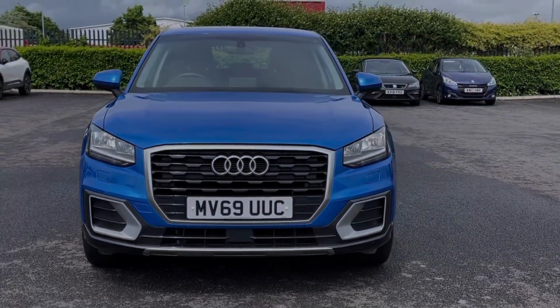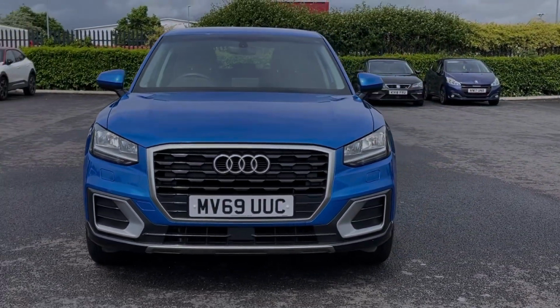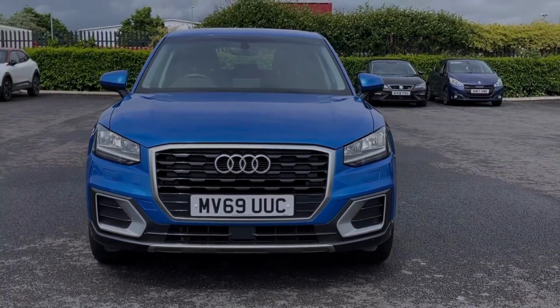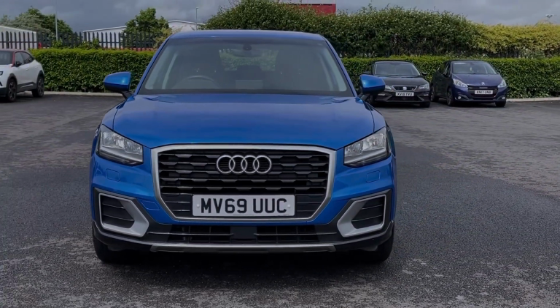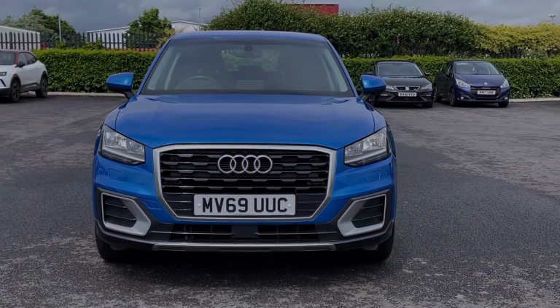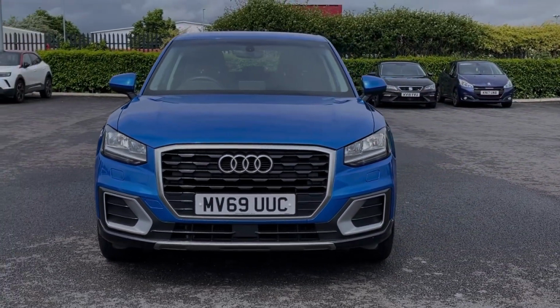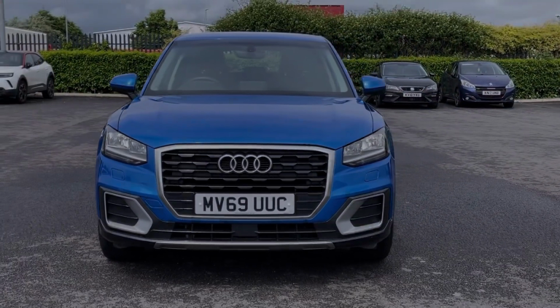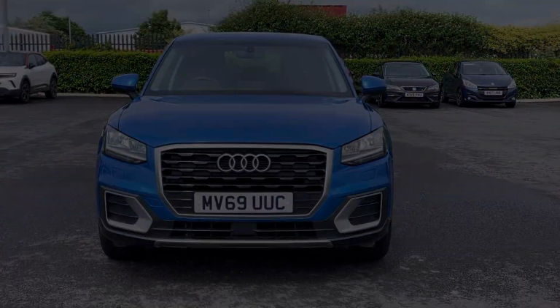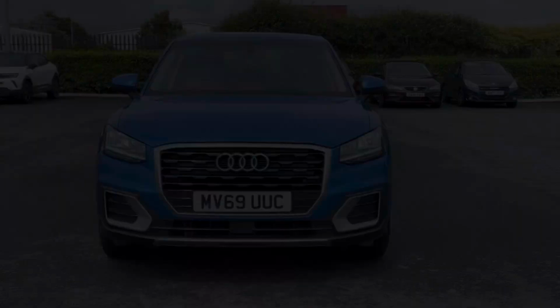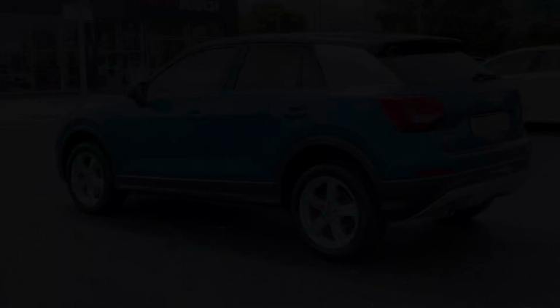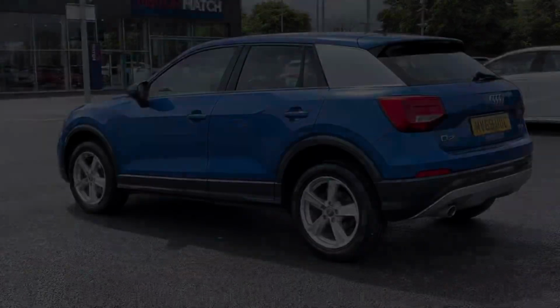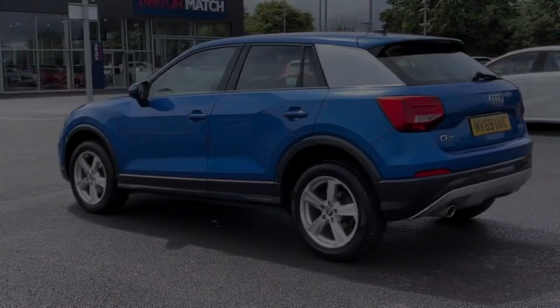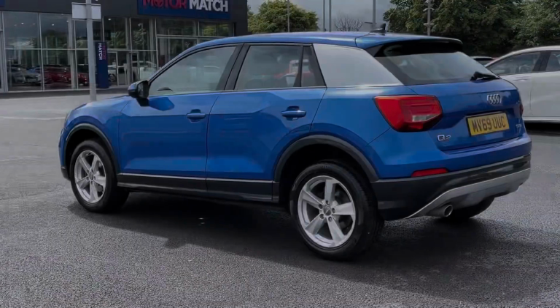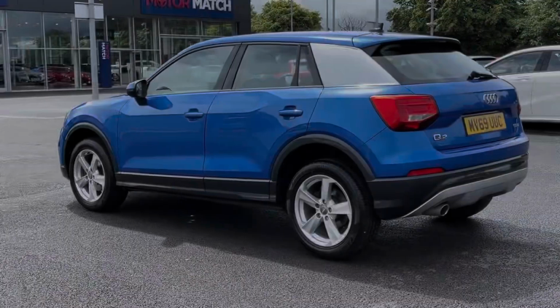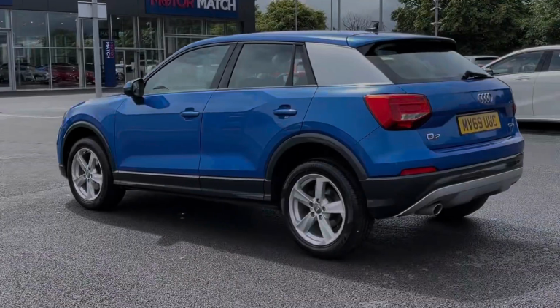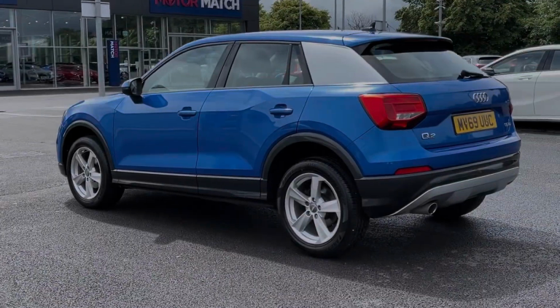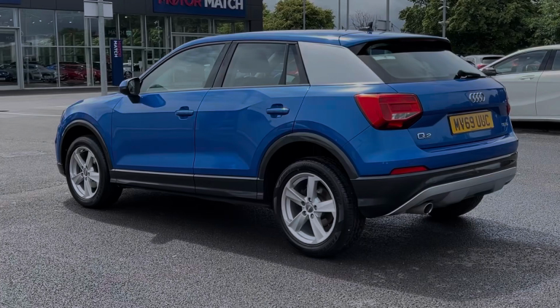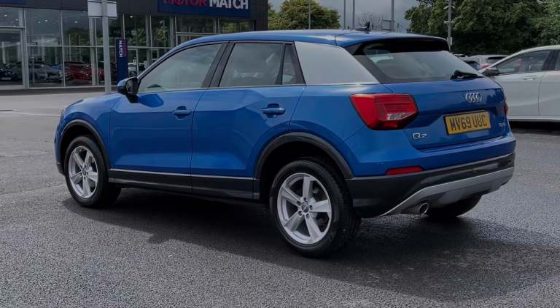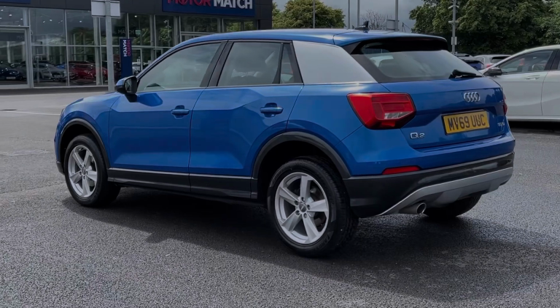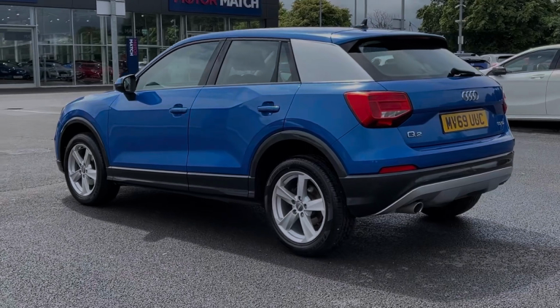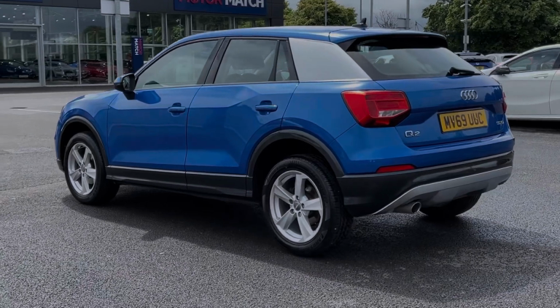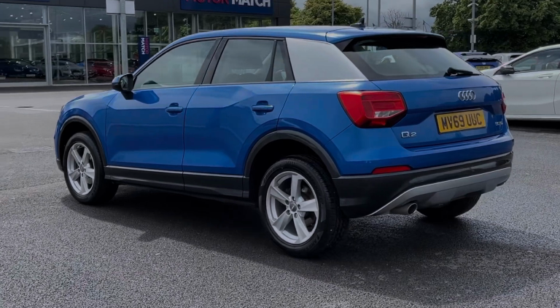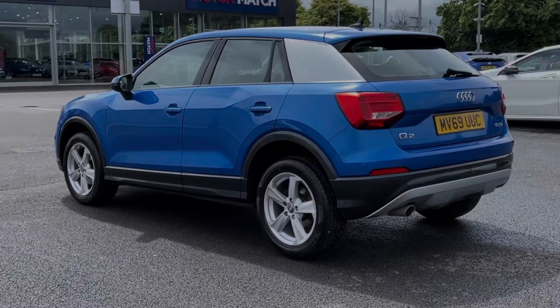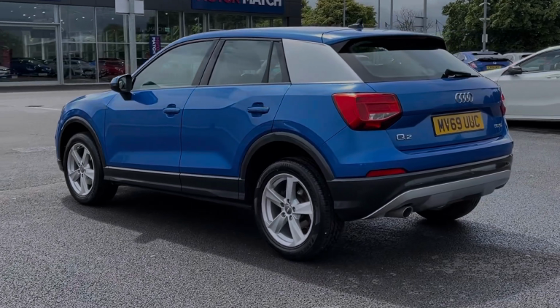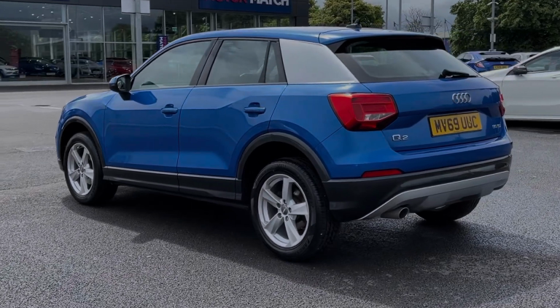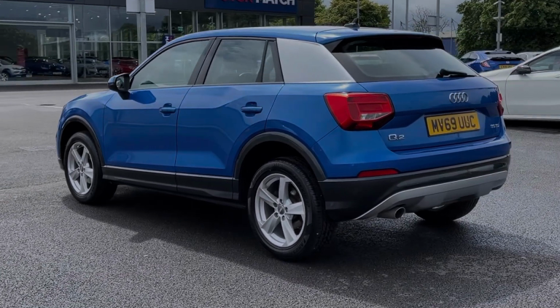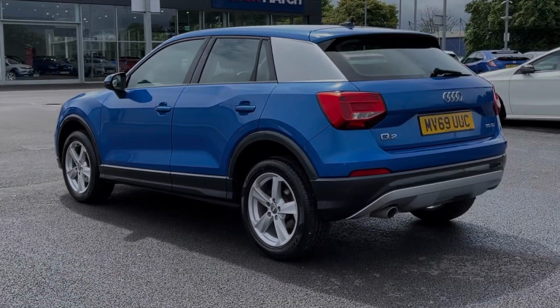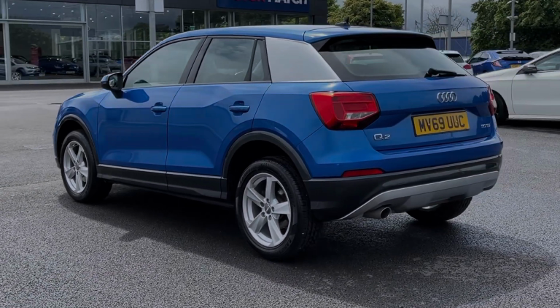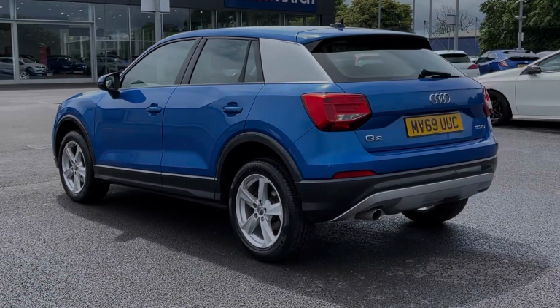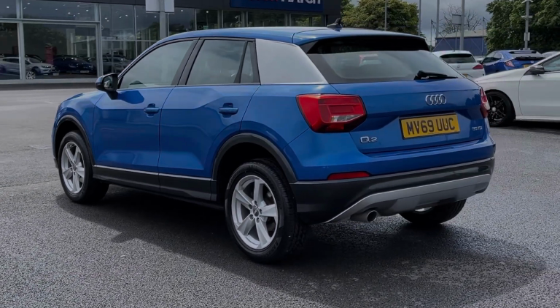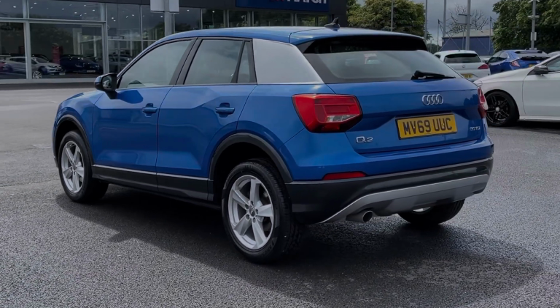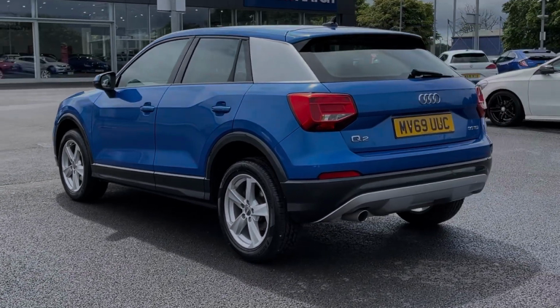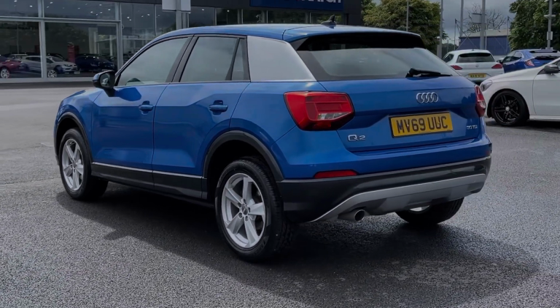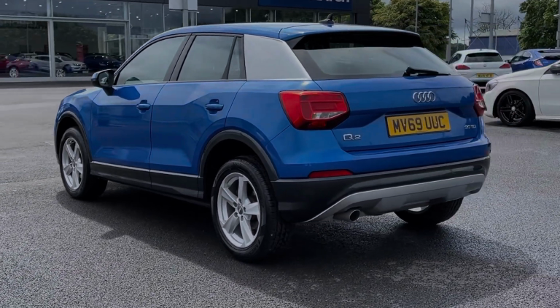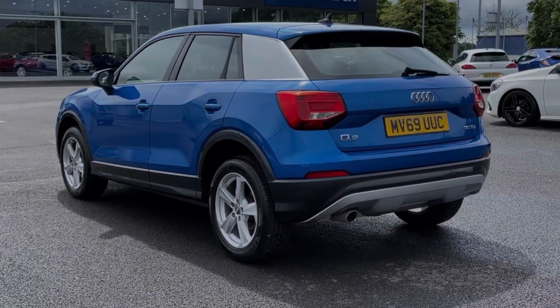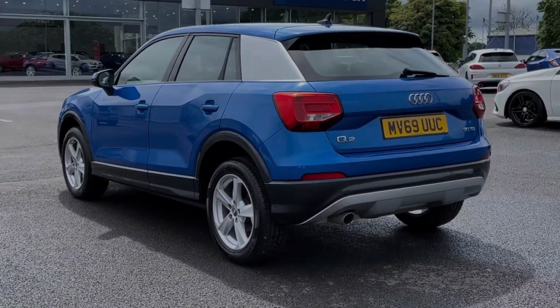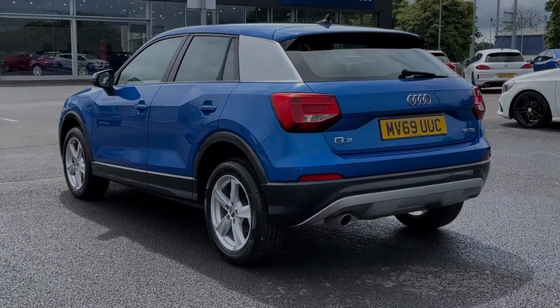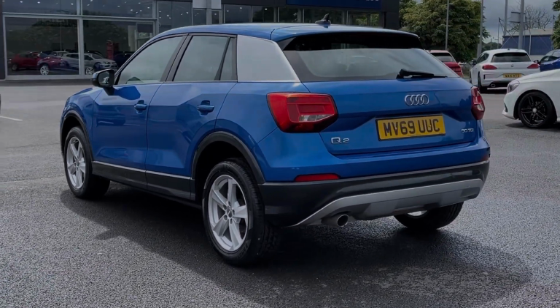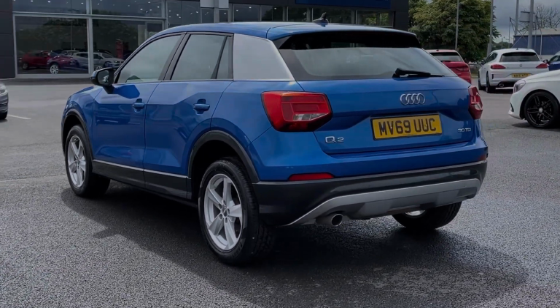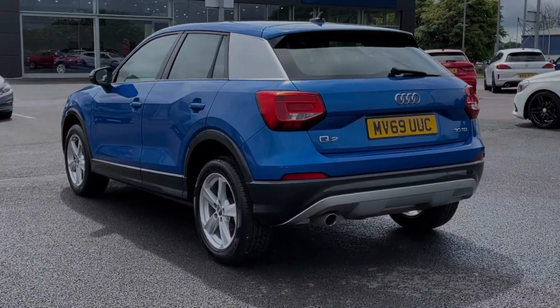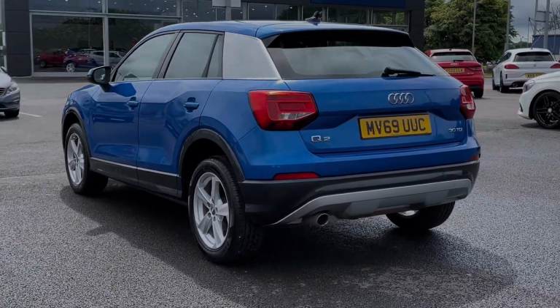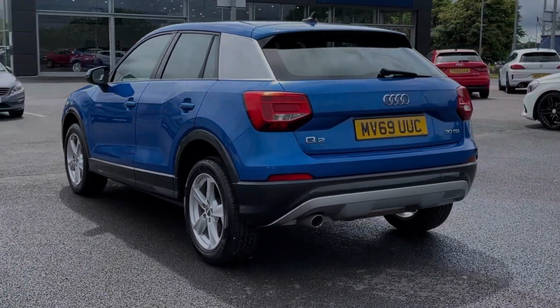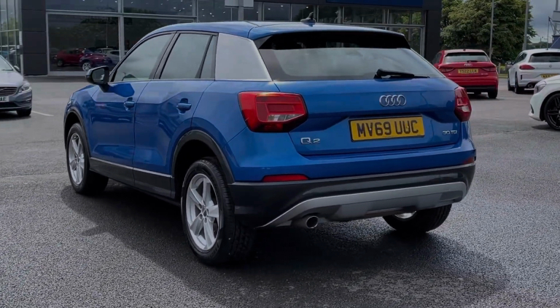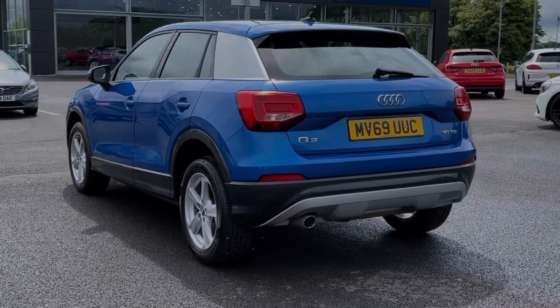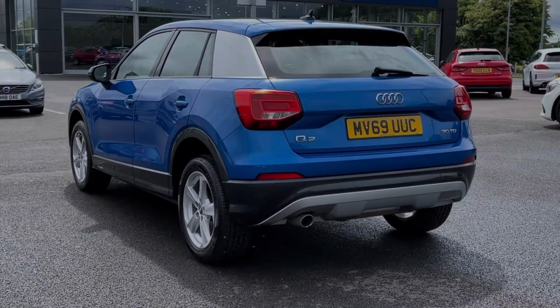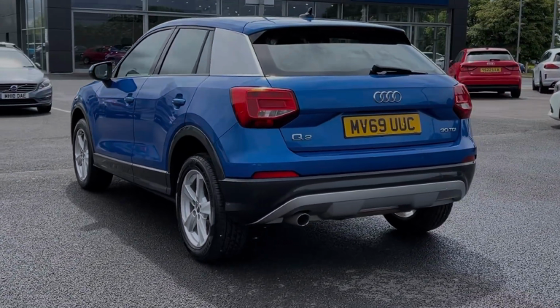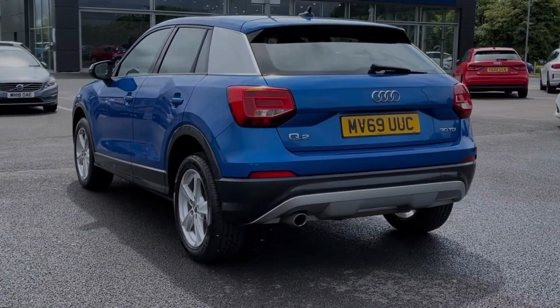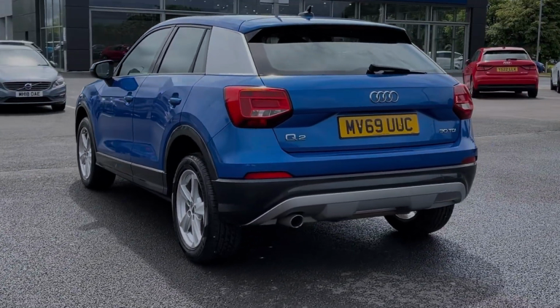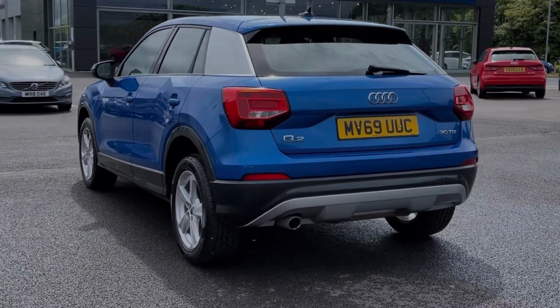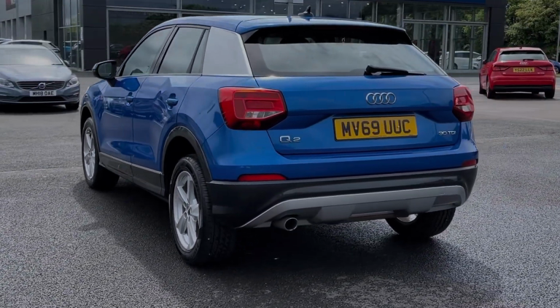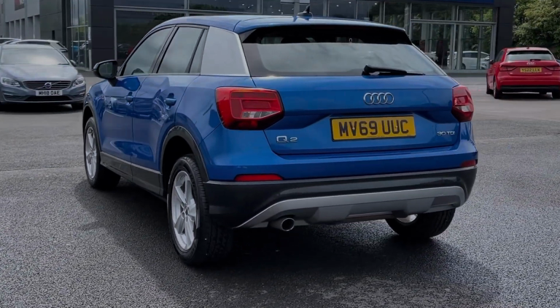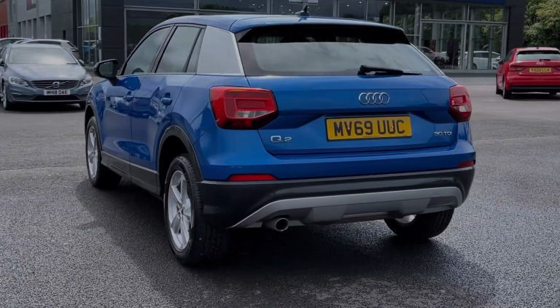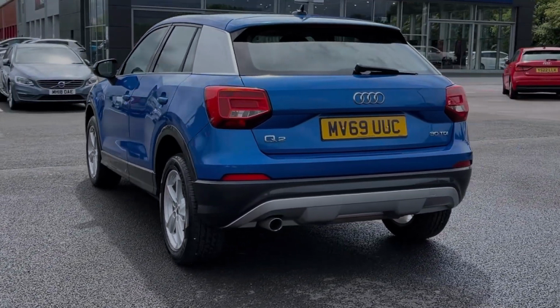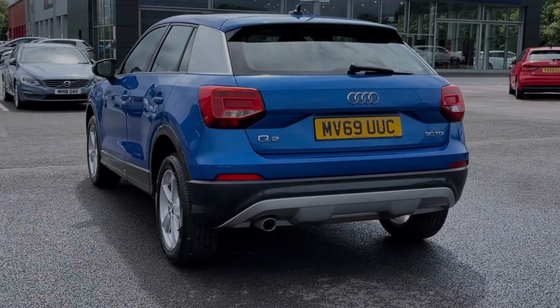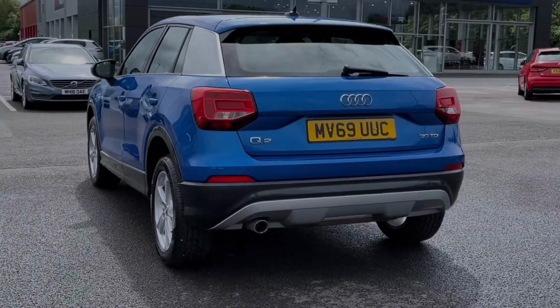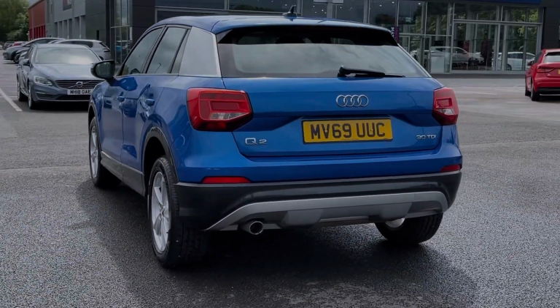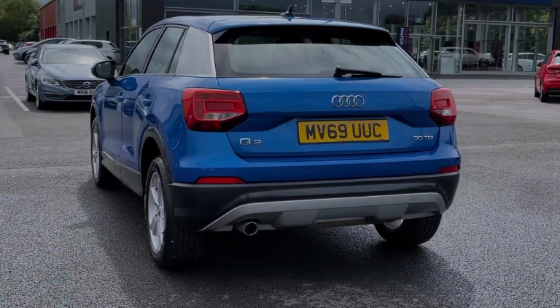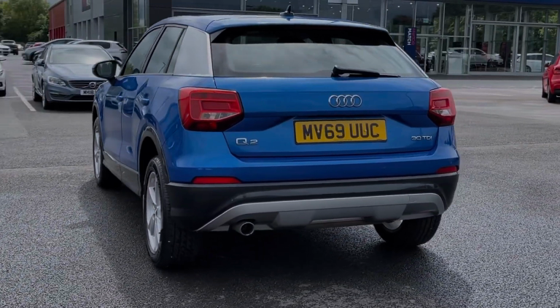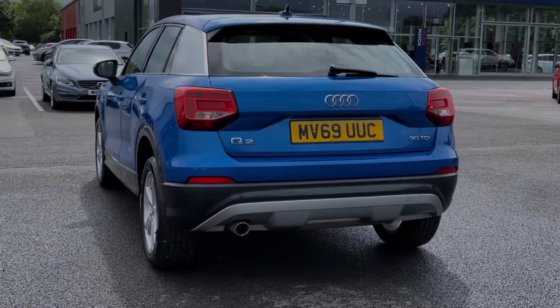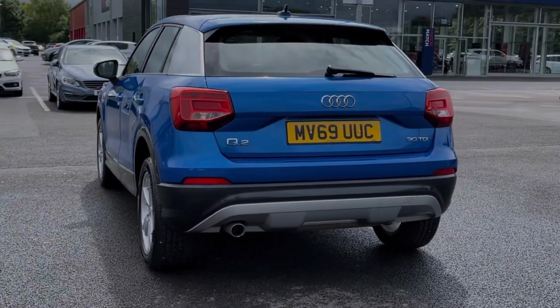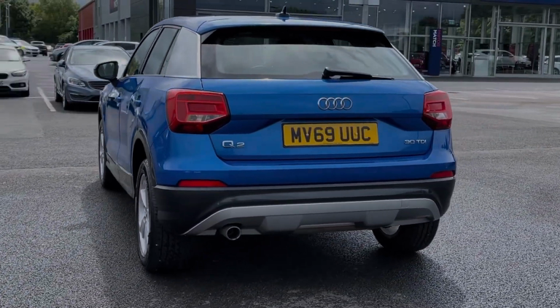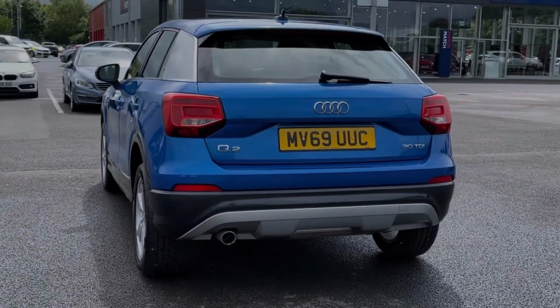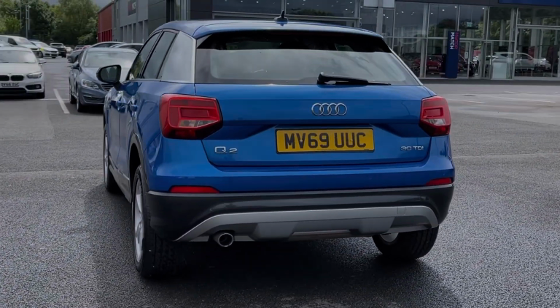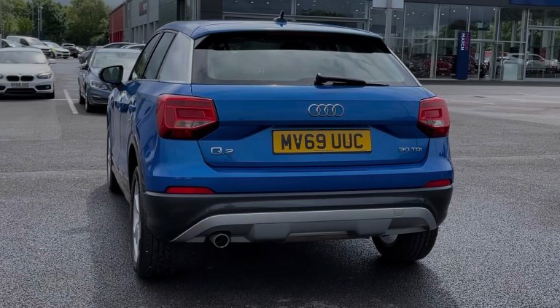This car comes from two previous owners with 51,000 miles on the clock and if needed will receive a service from us prior to sale.